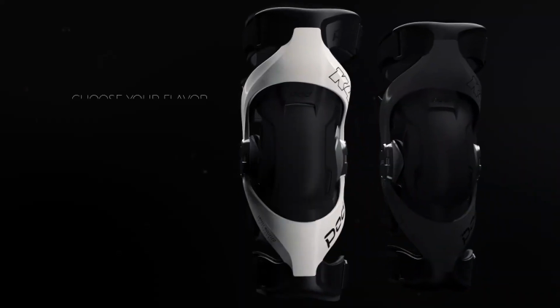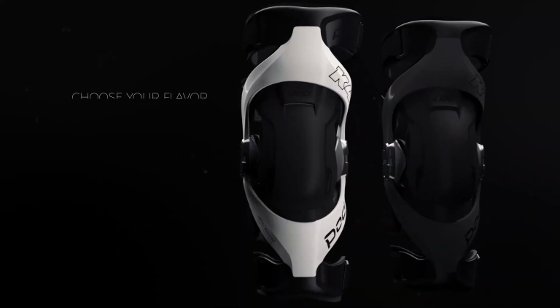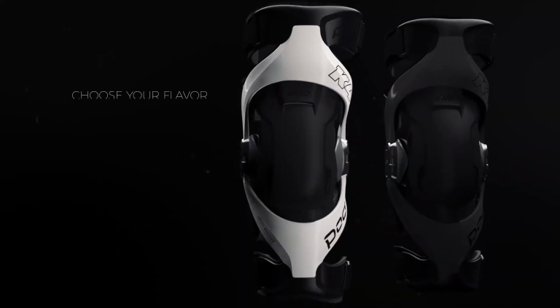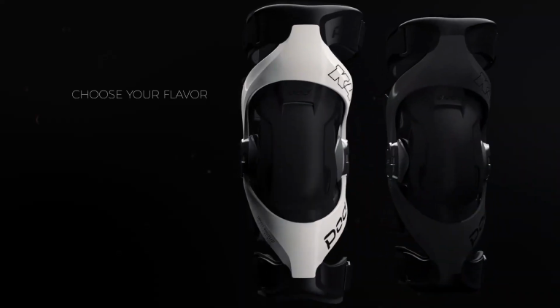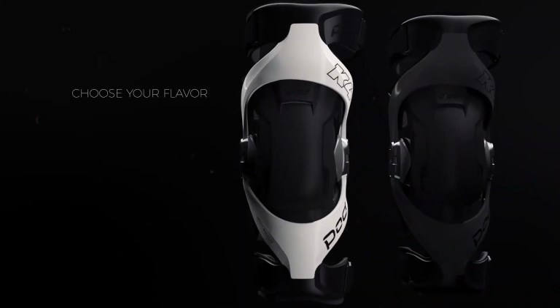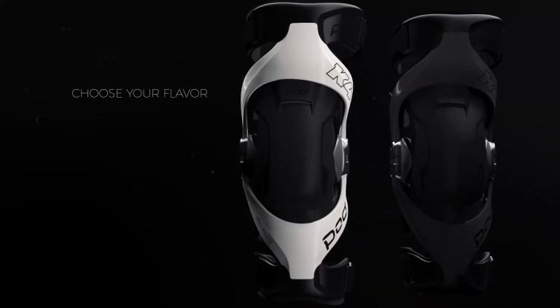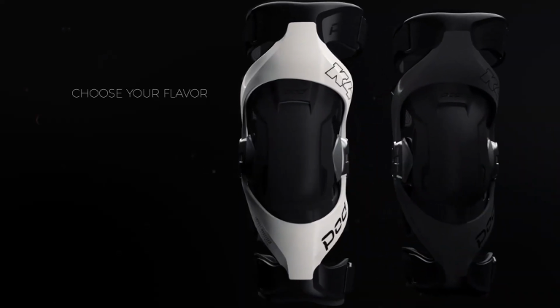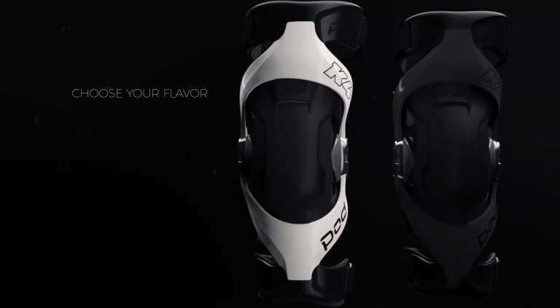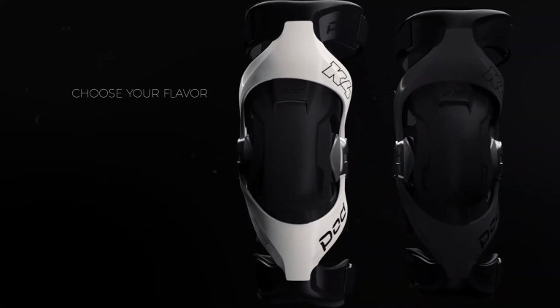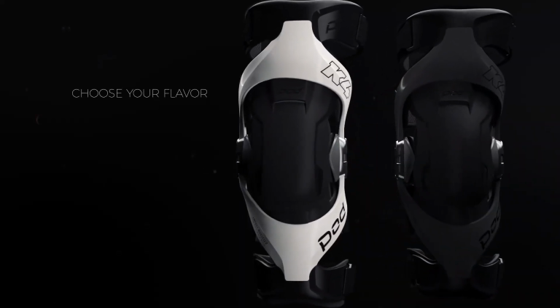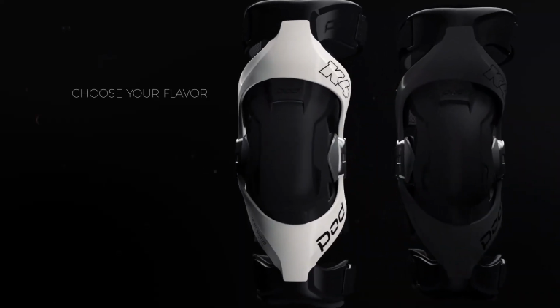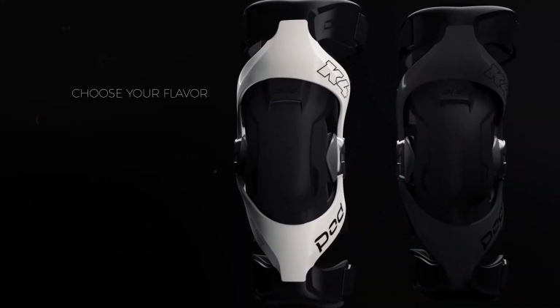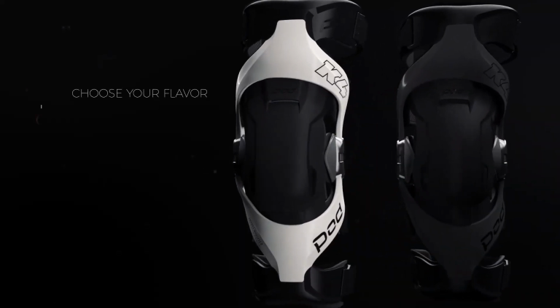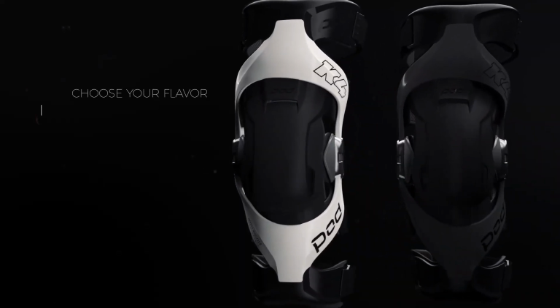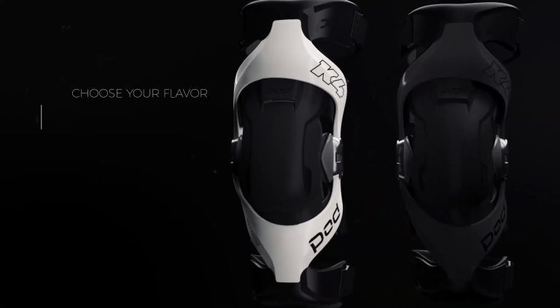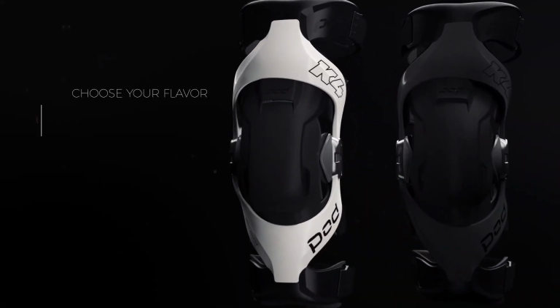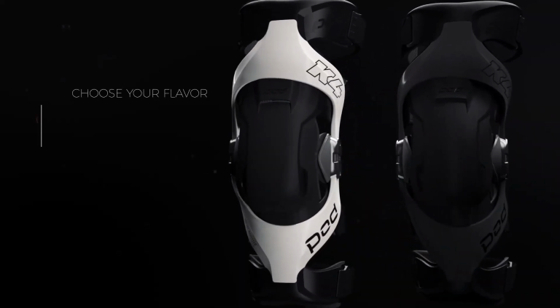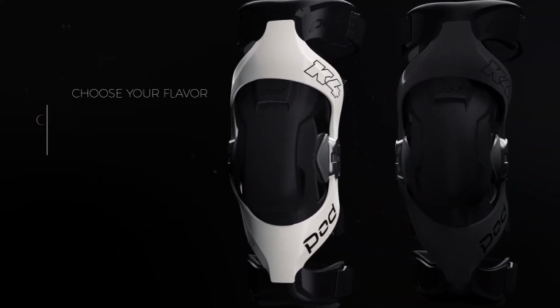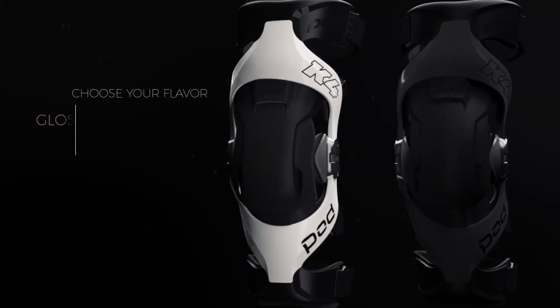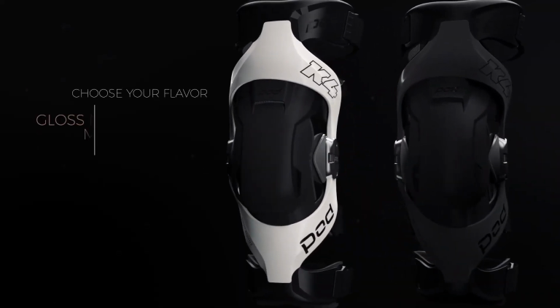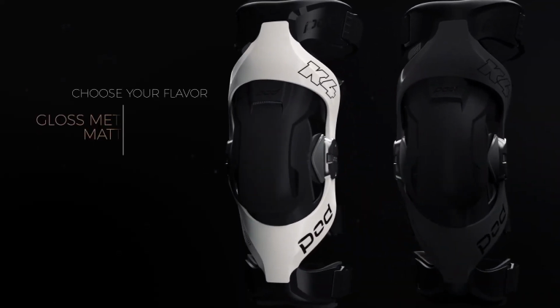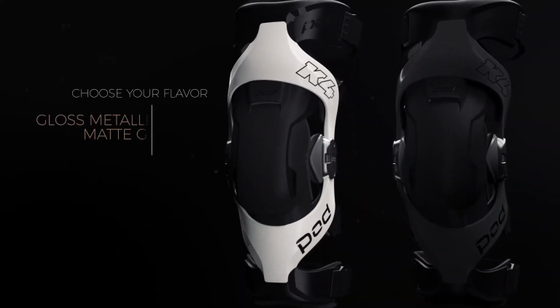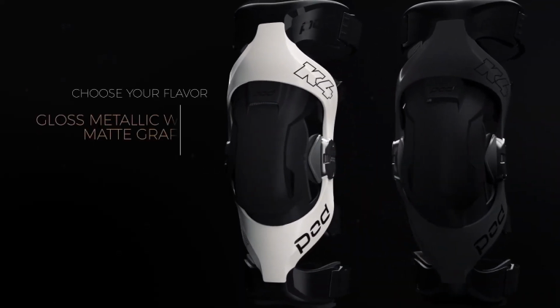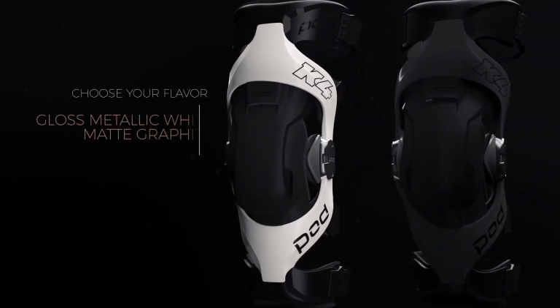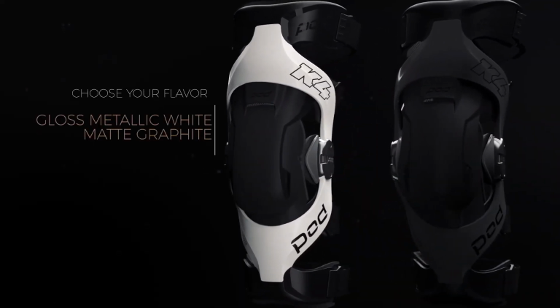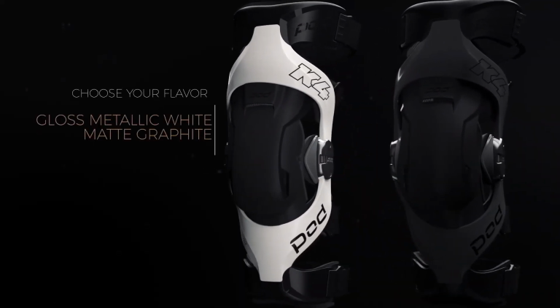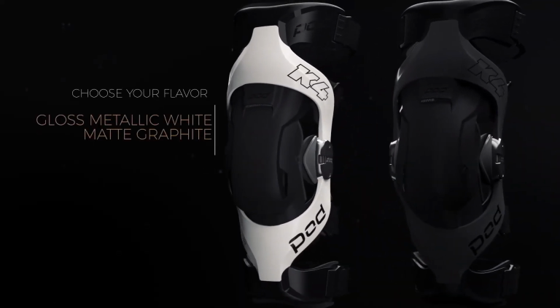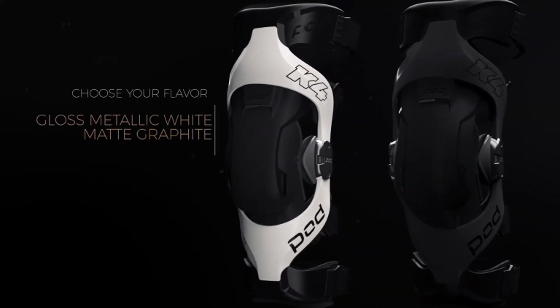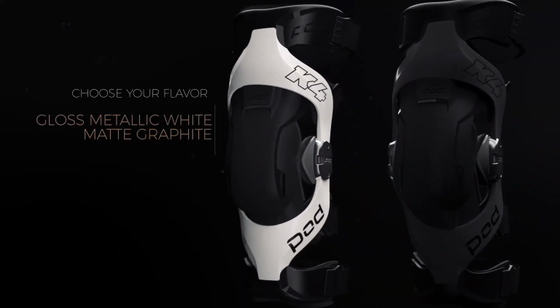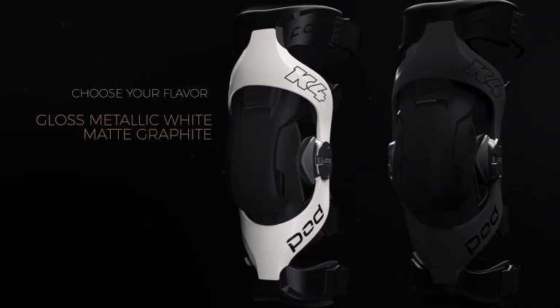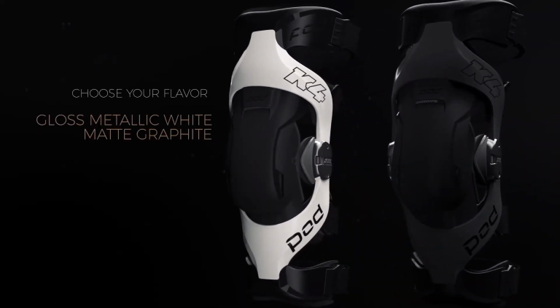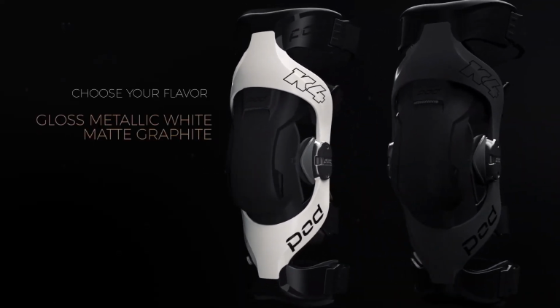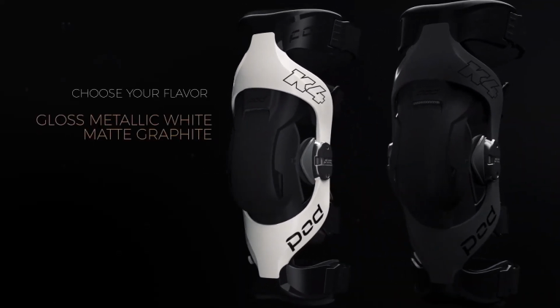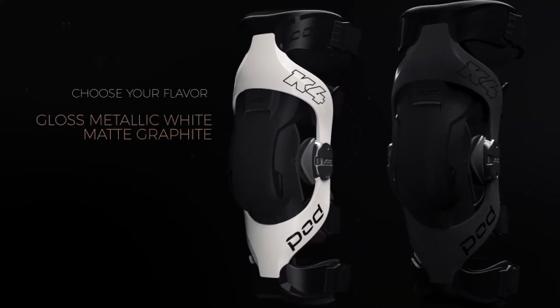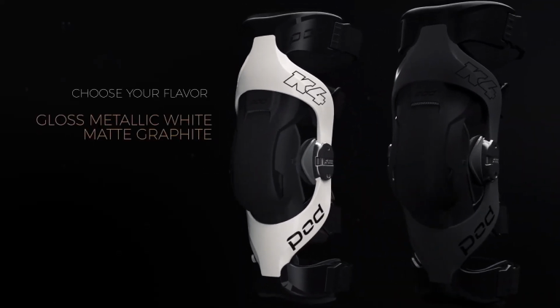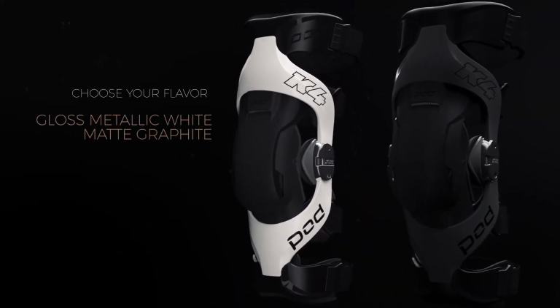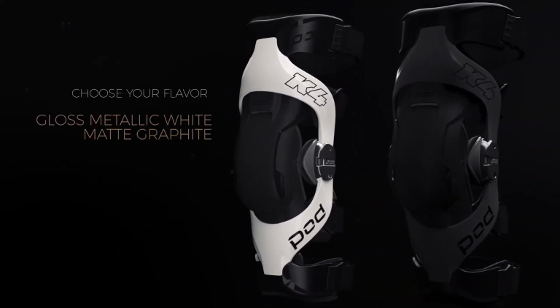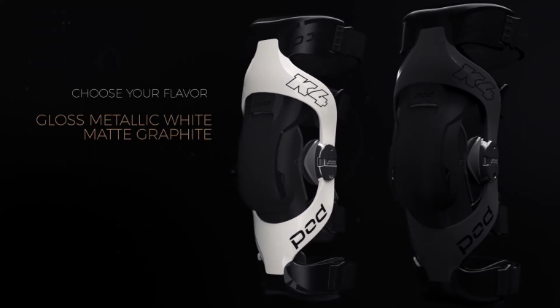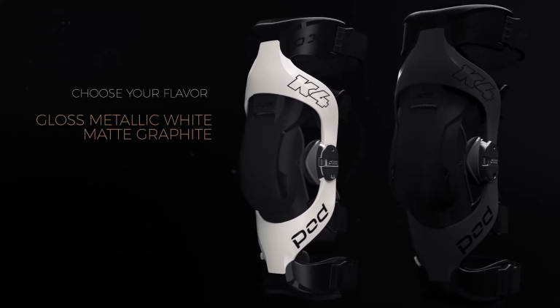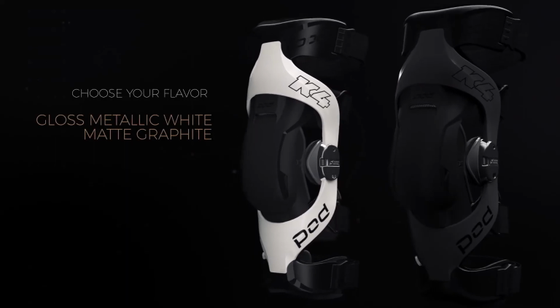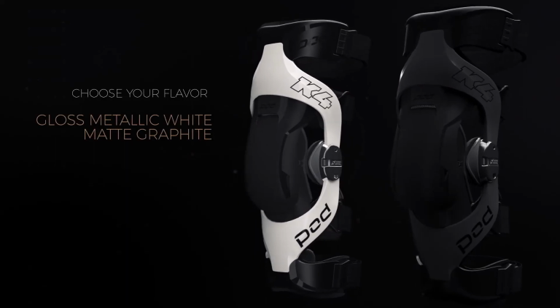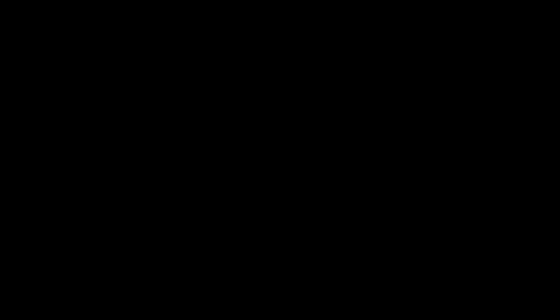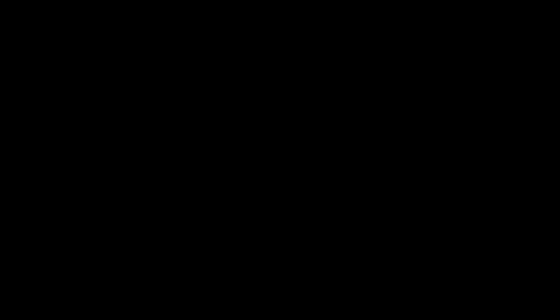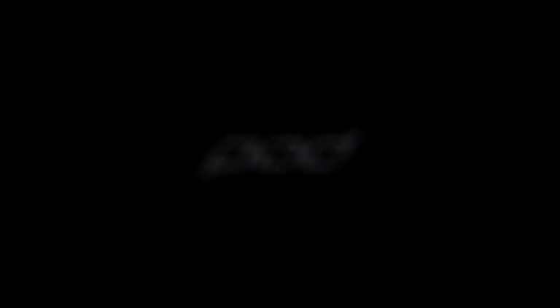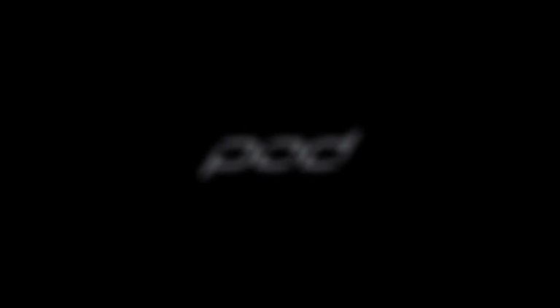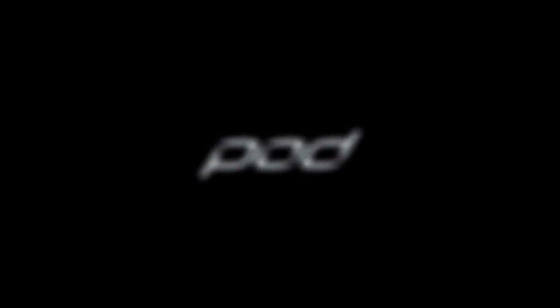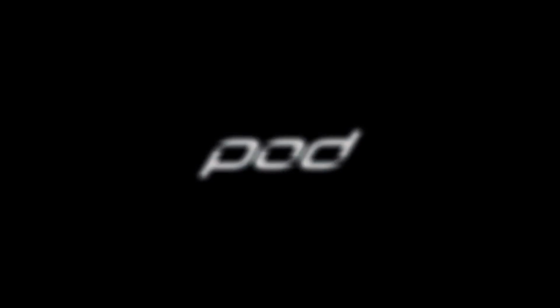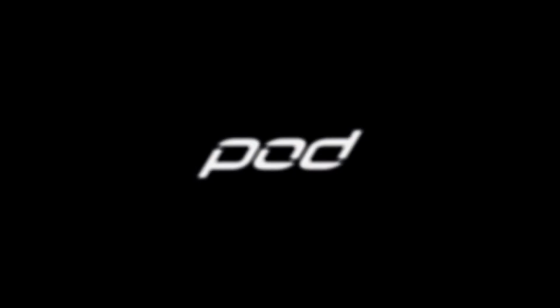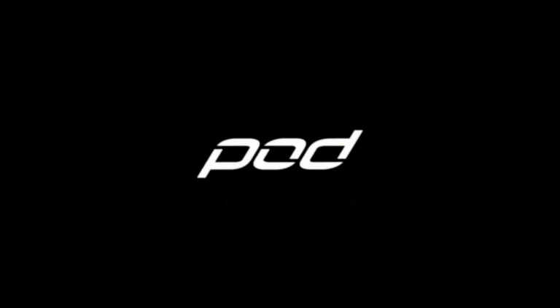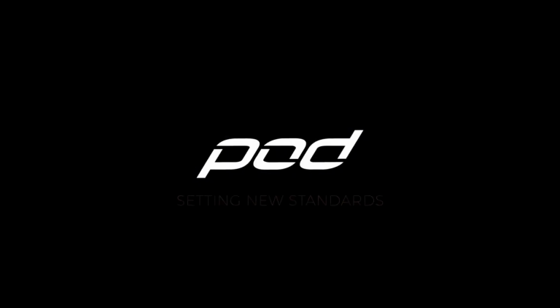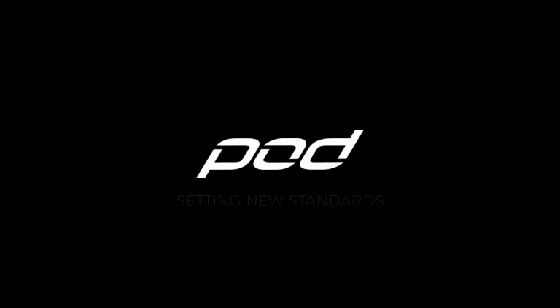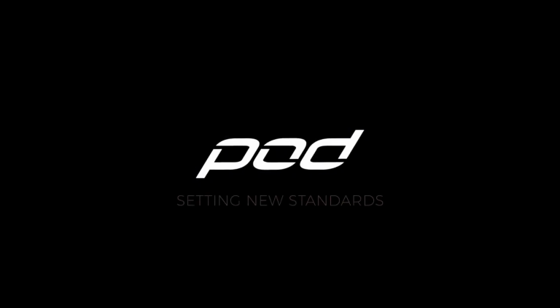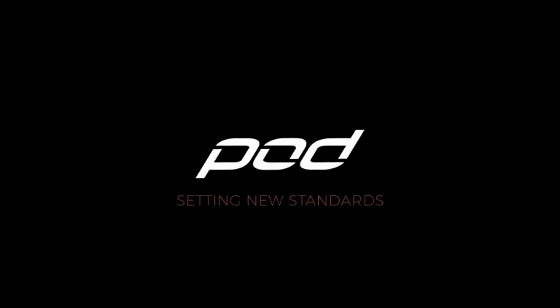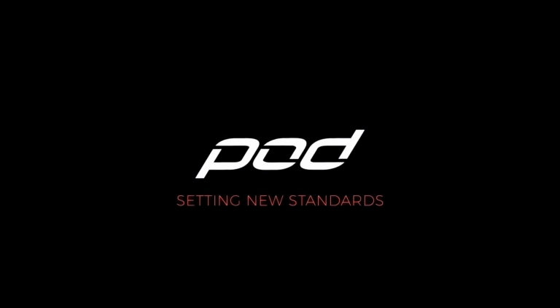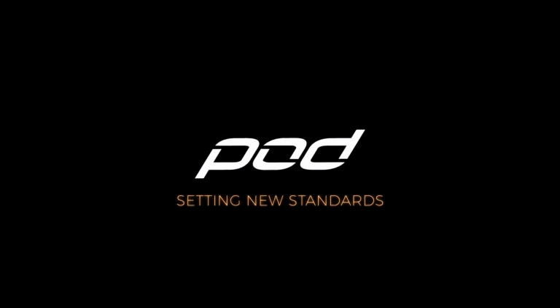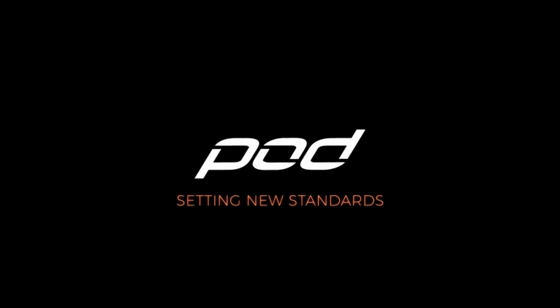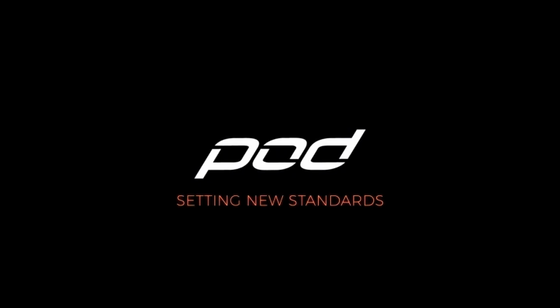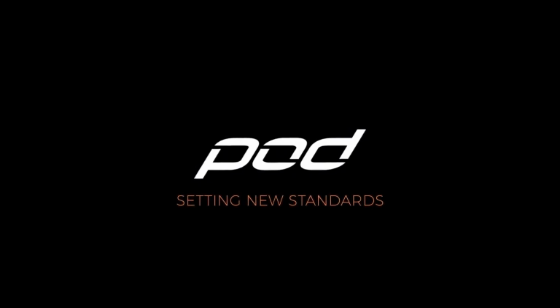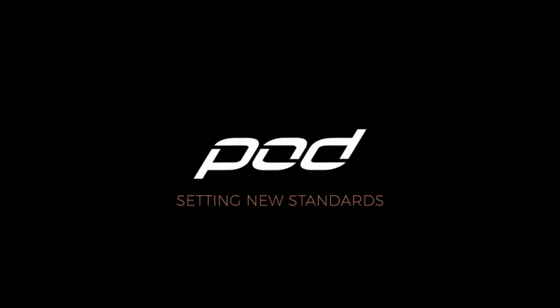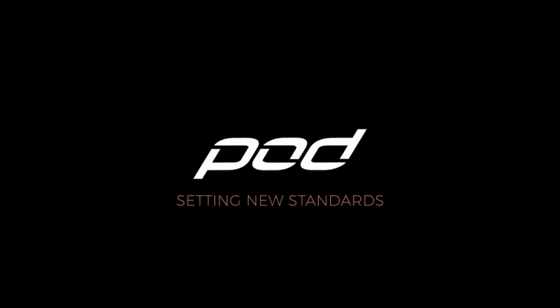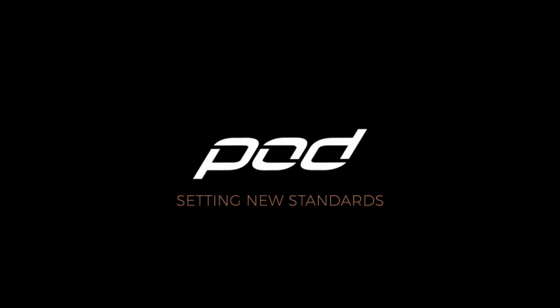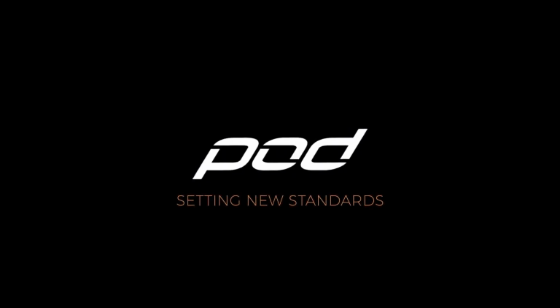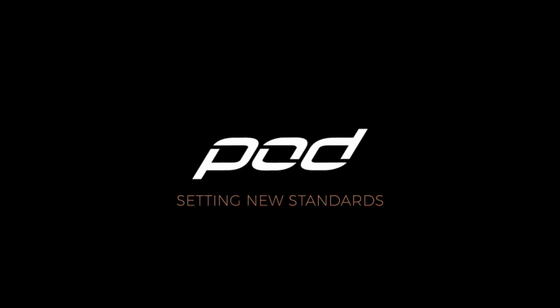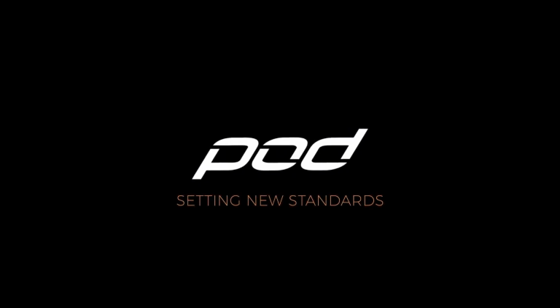Available in gloss metallic white or matte graphite — so choose your flavor. POD: setting new standards.